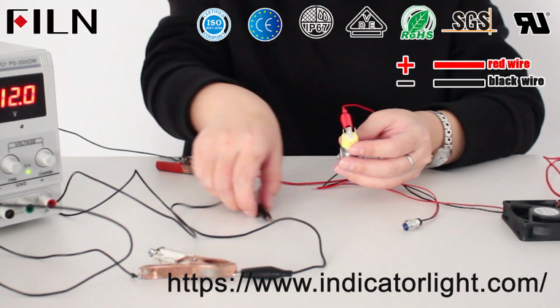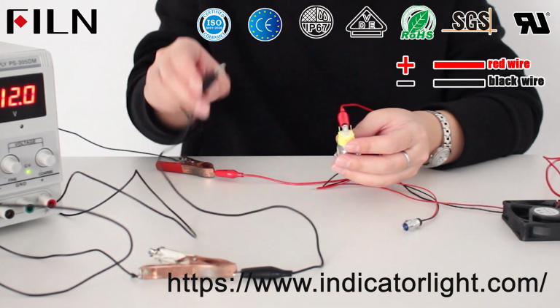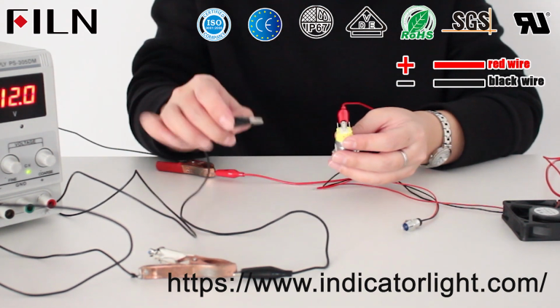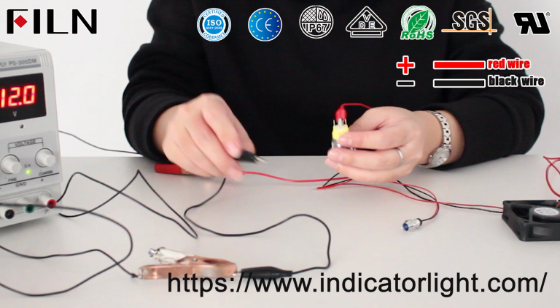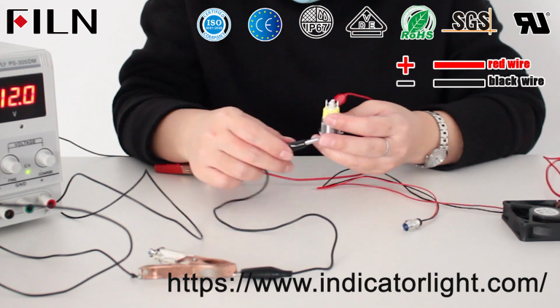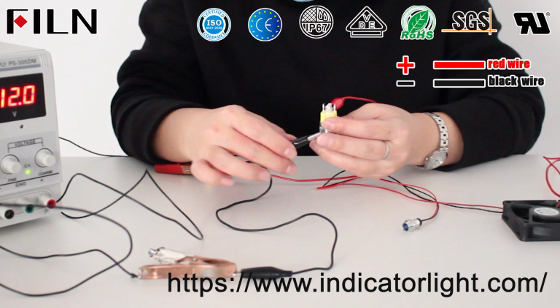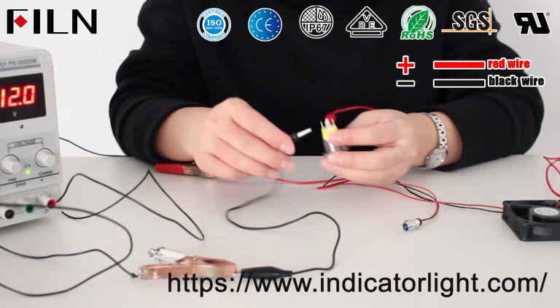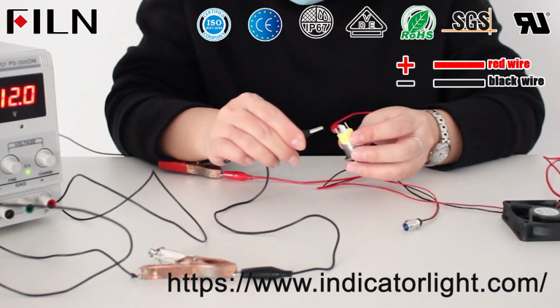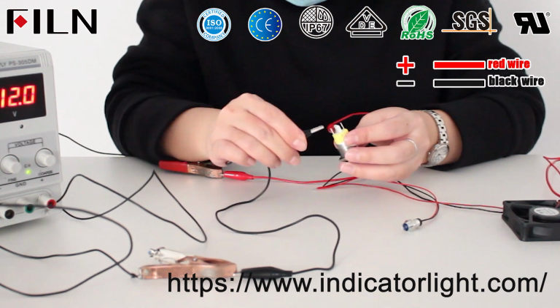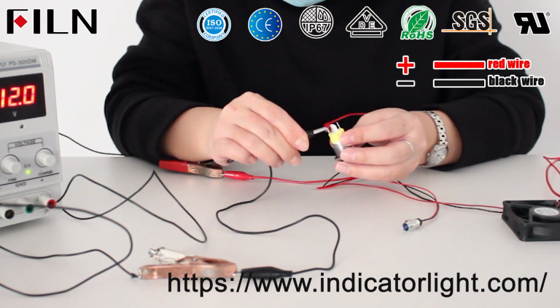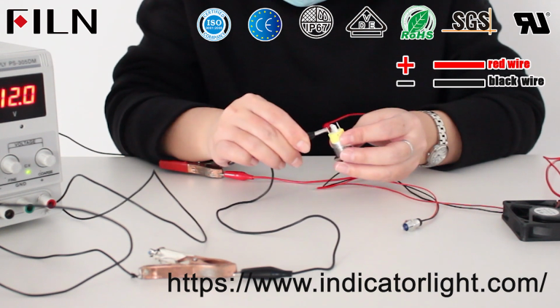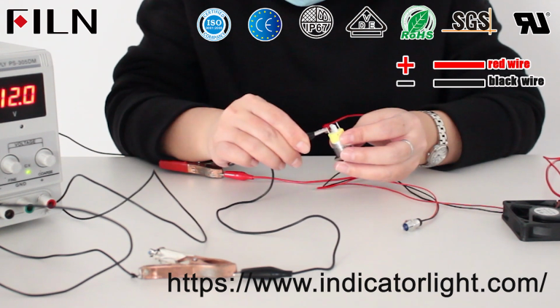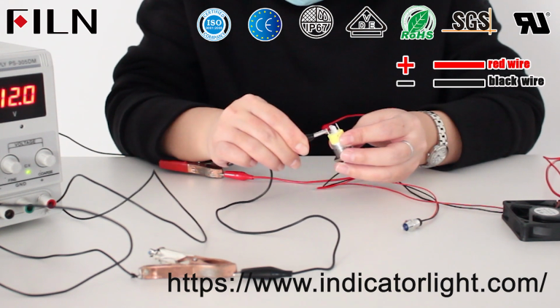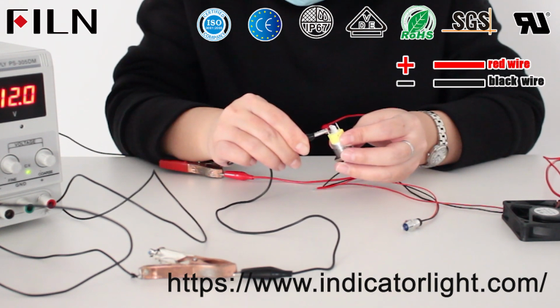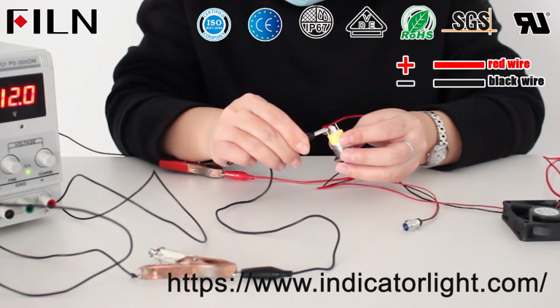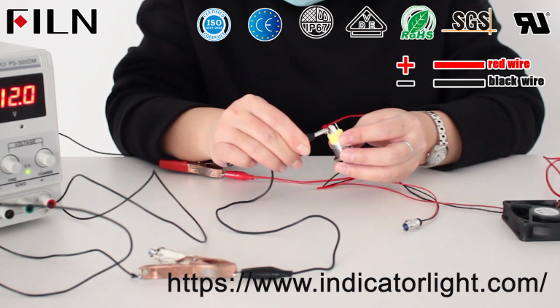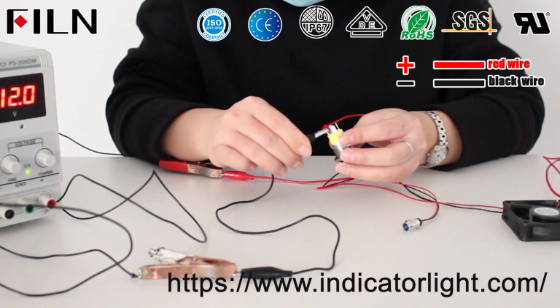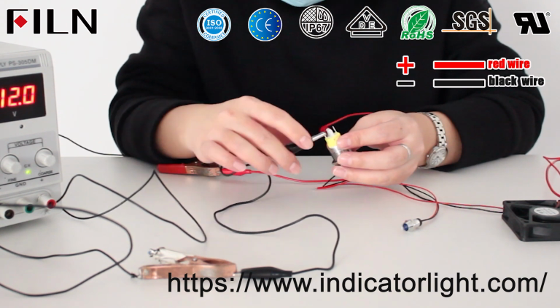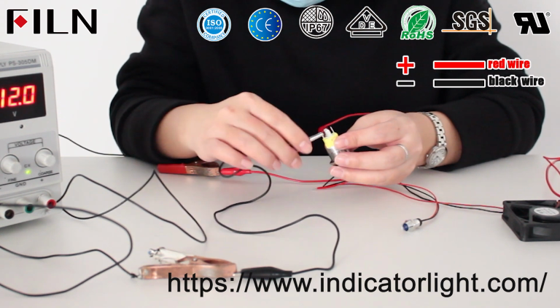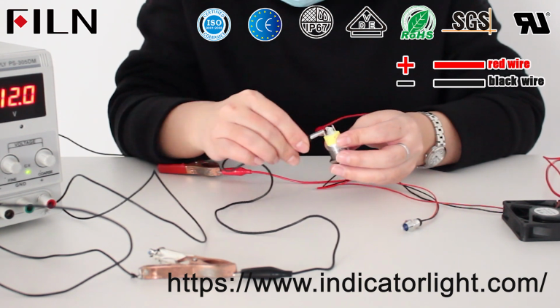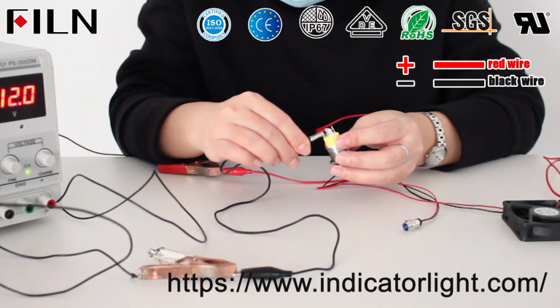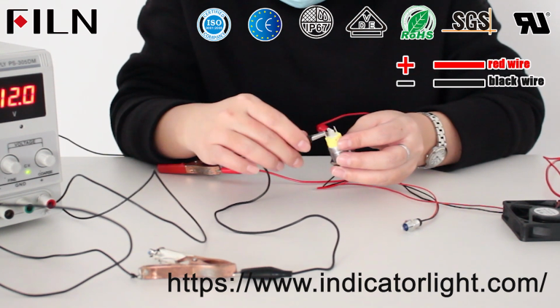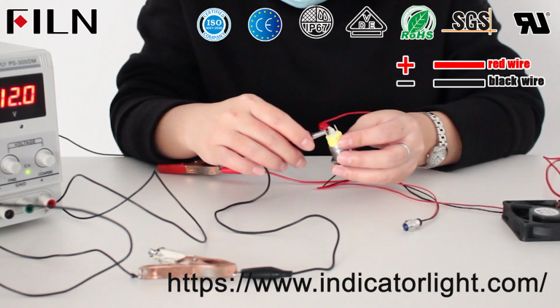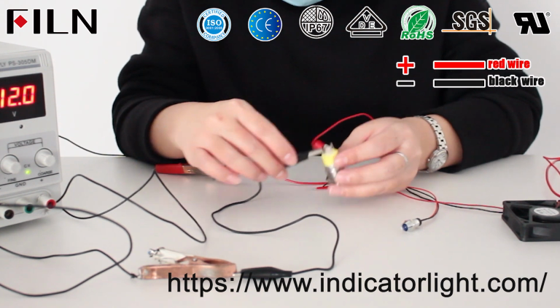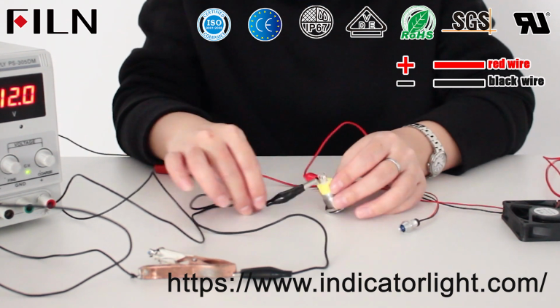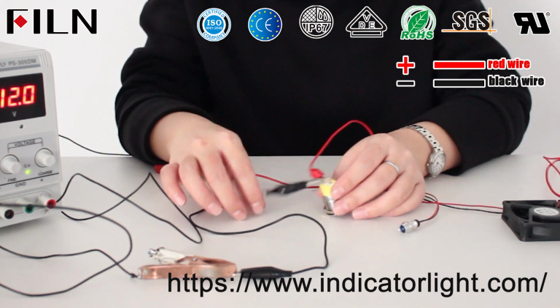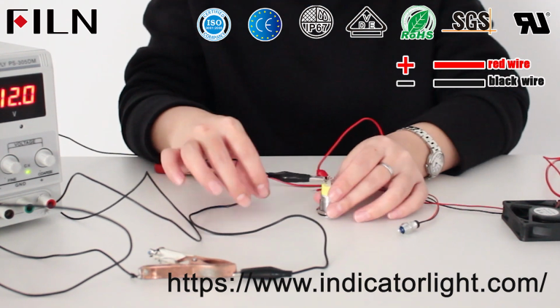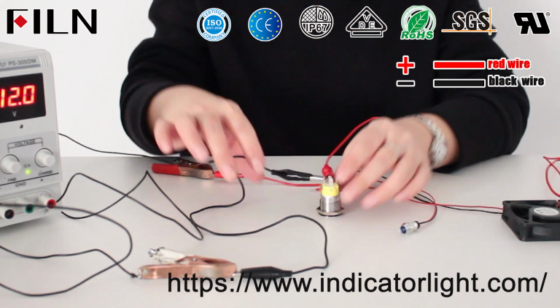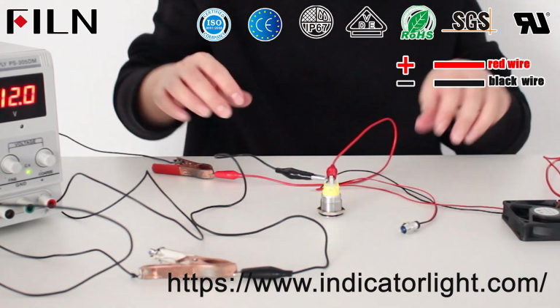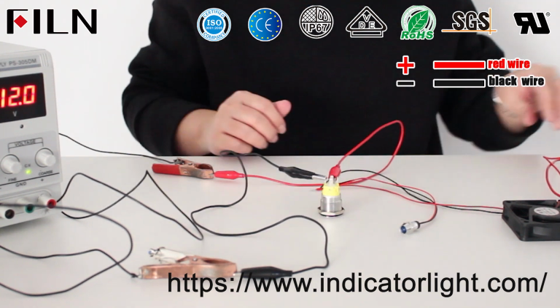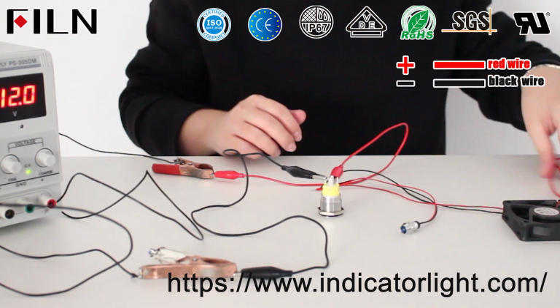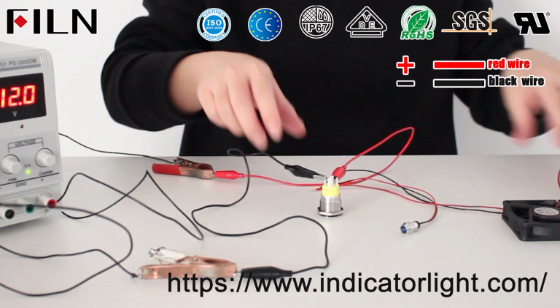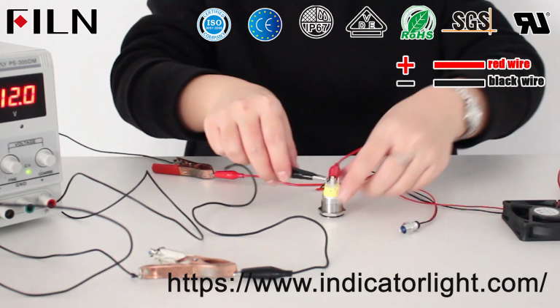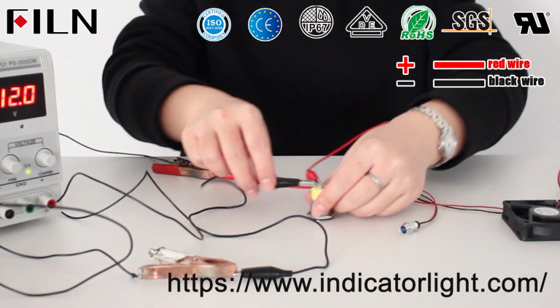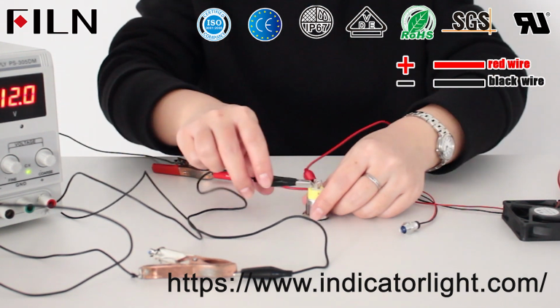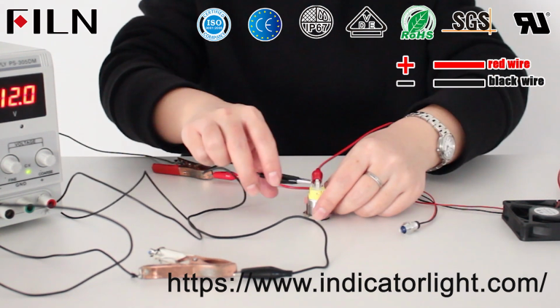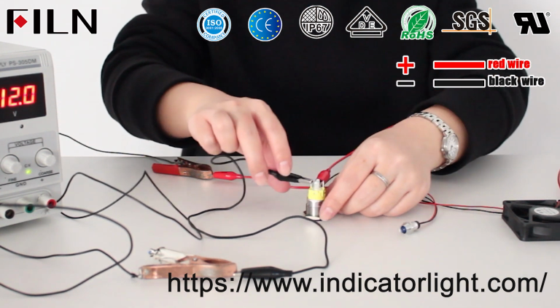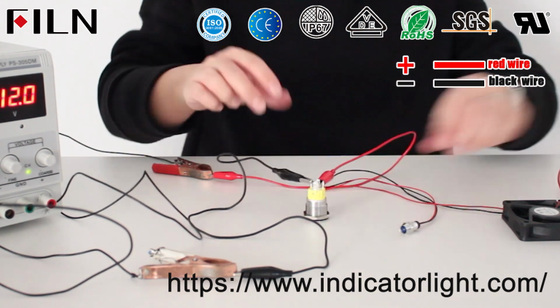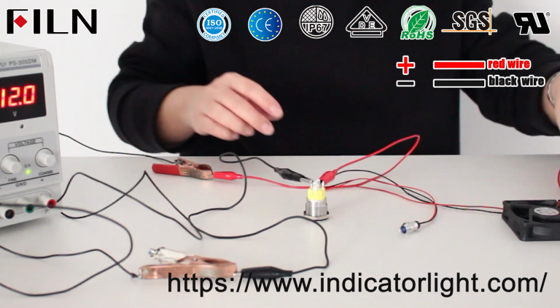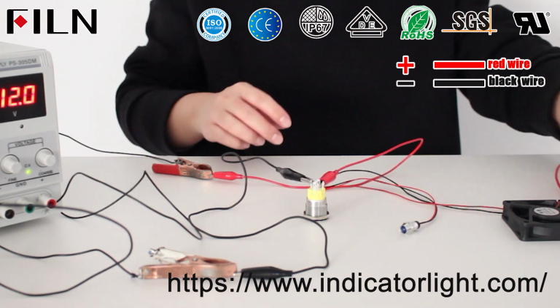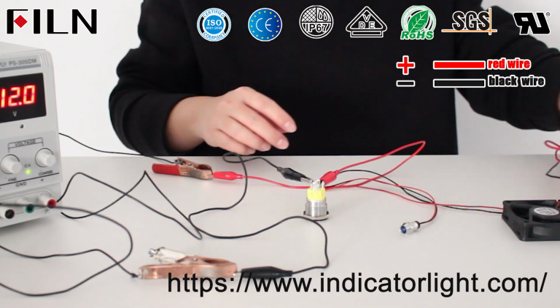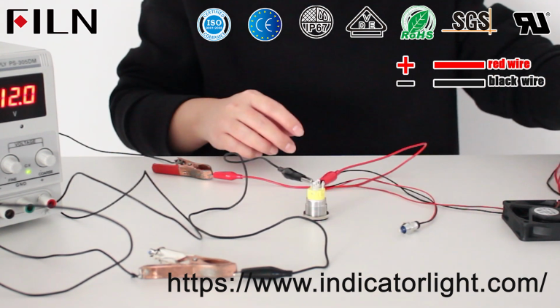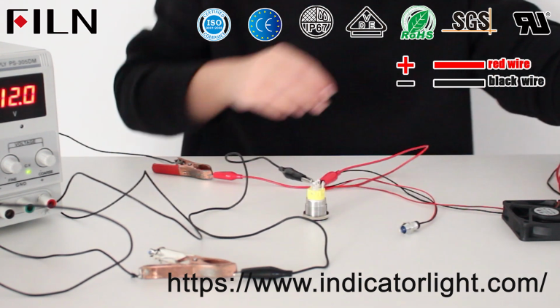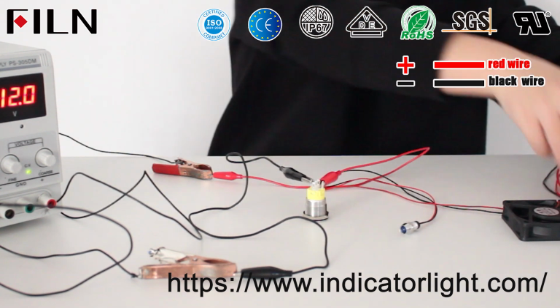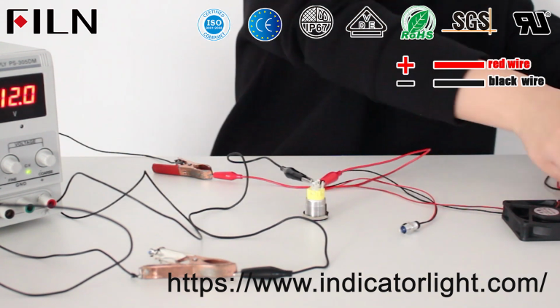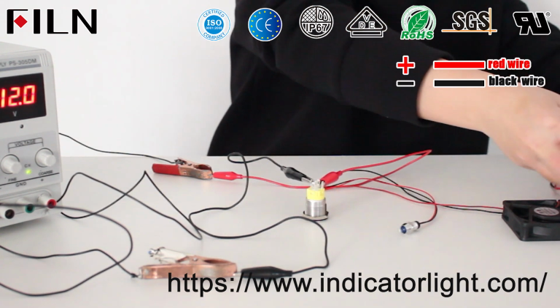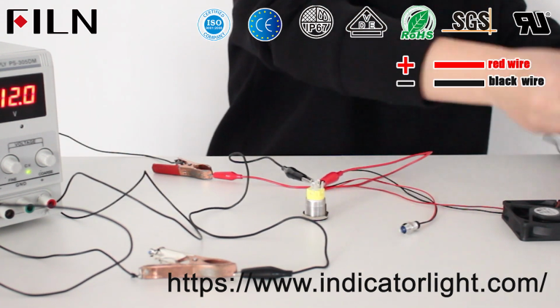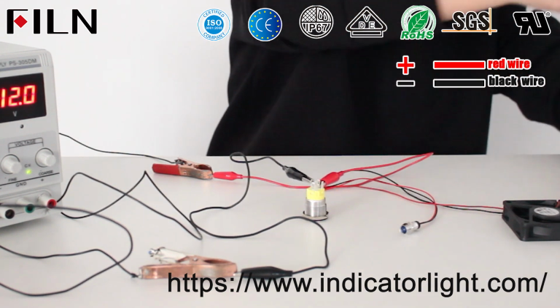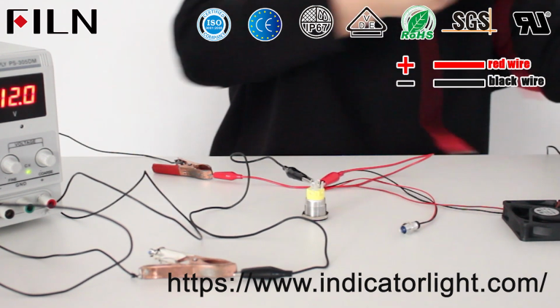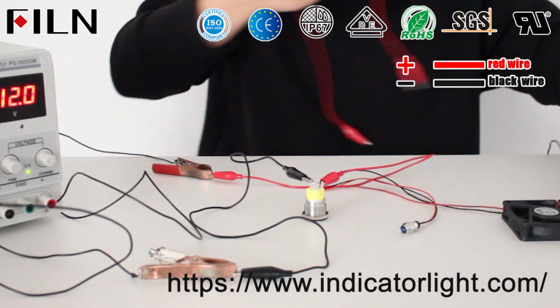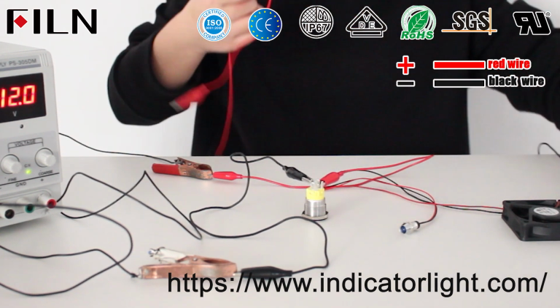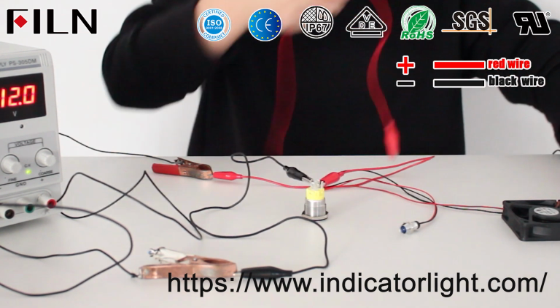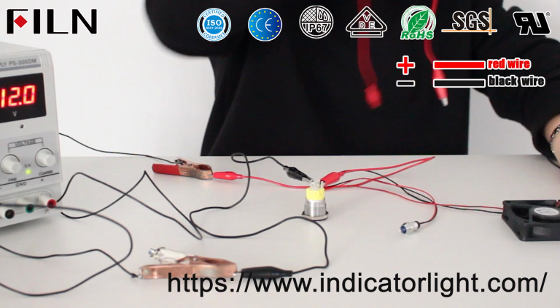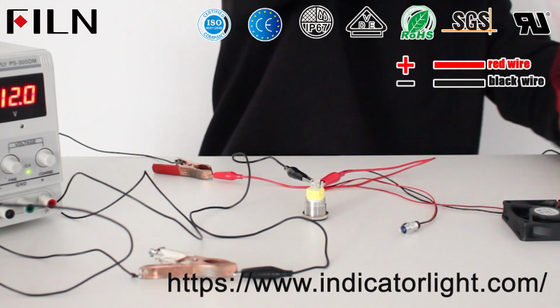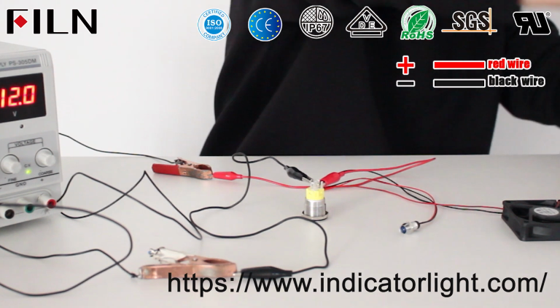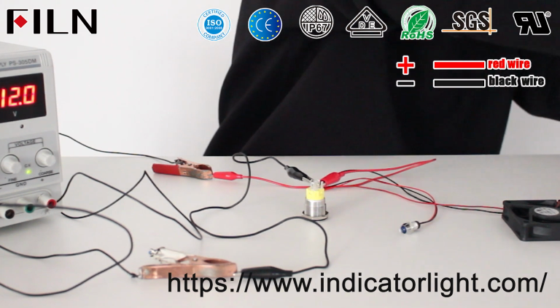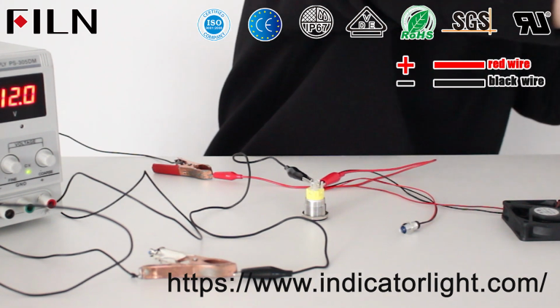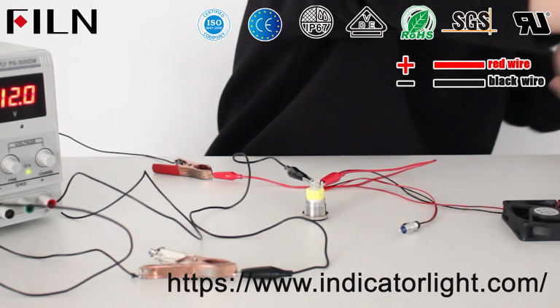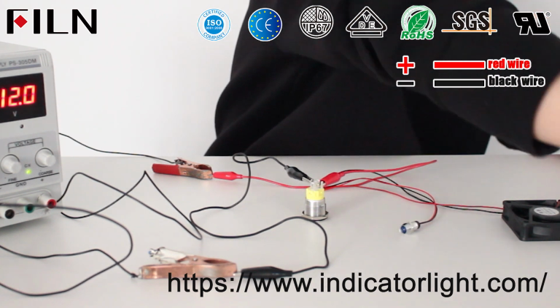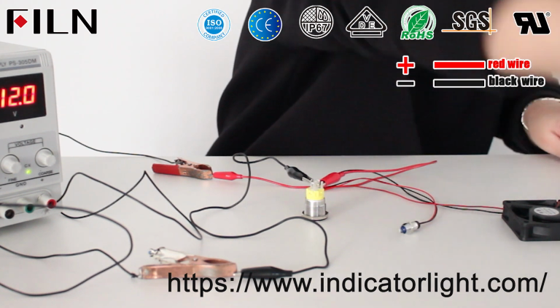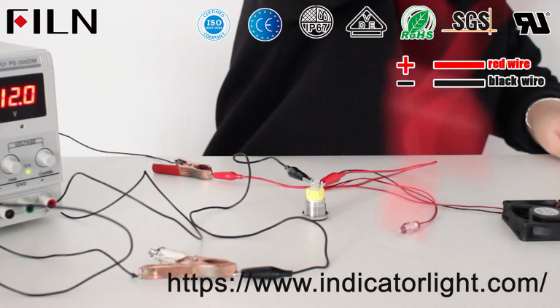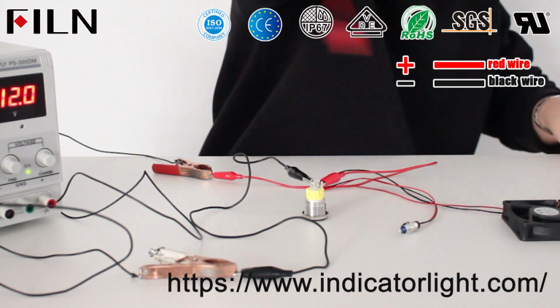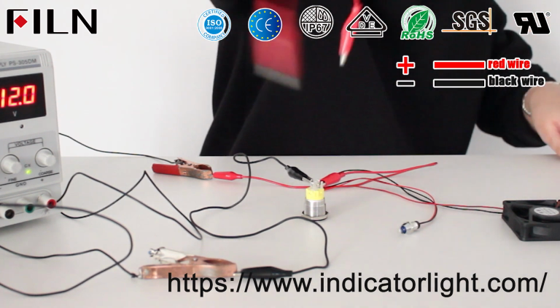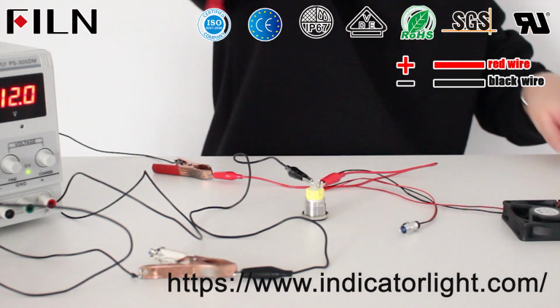Turn off the push-button switch: the push-button switch light is off, the LED indicator lights are off, and the fan stops running.